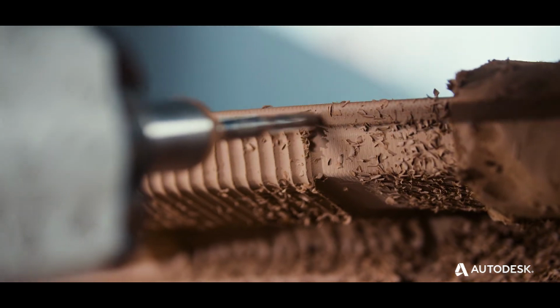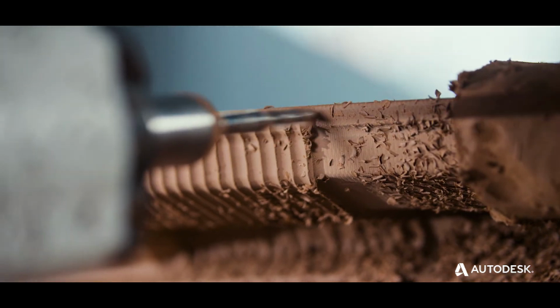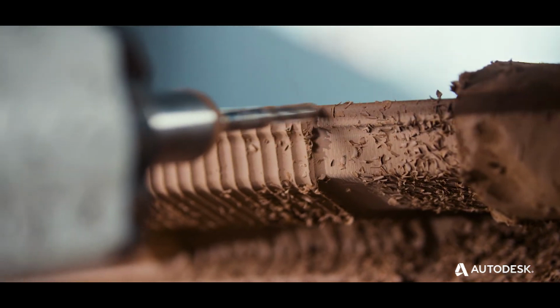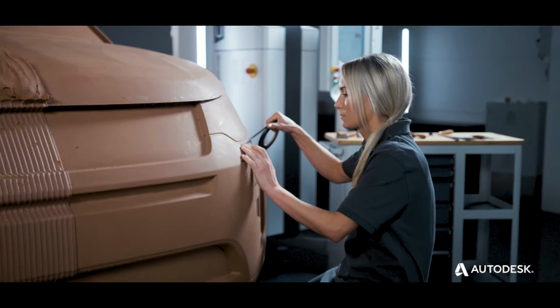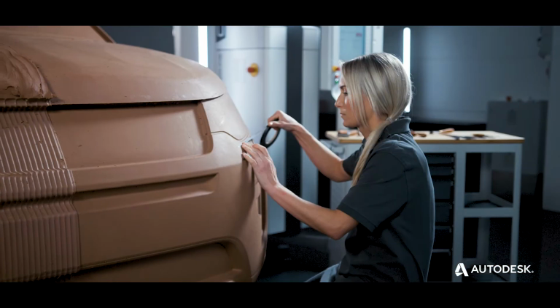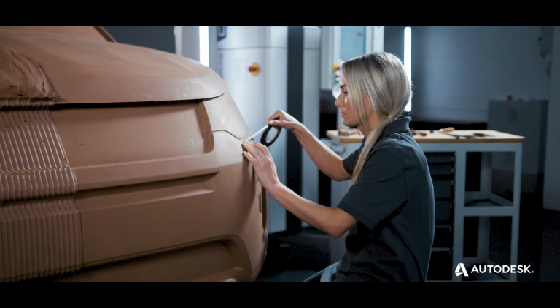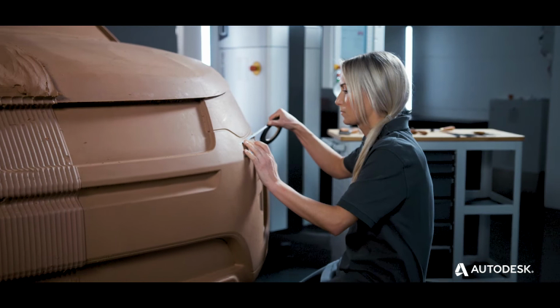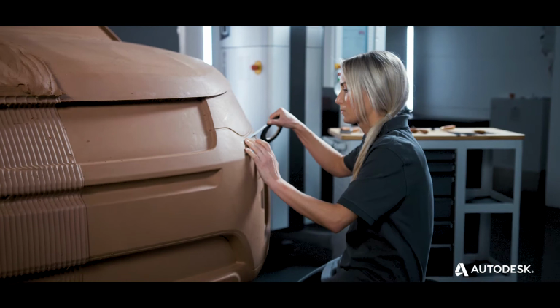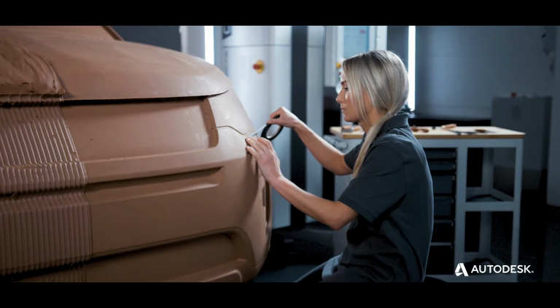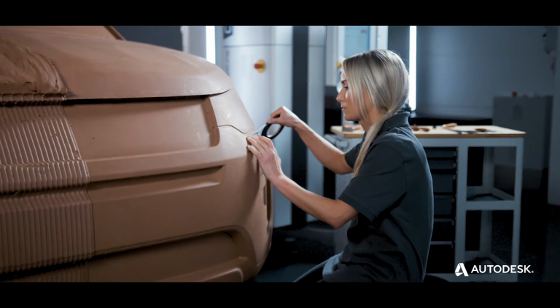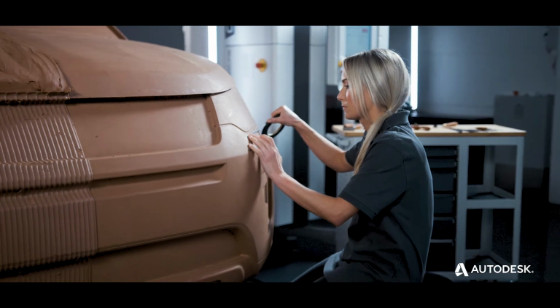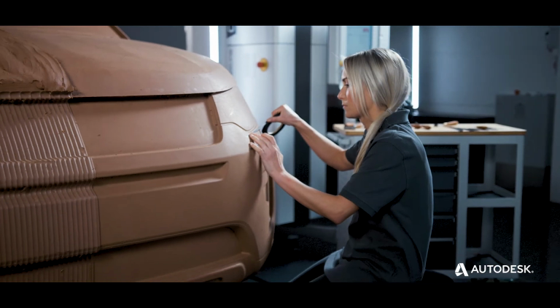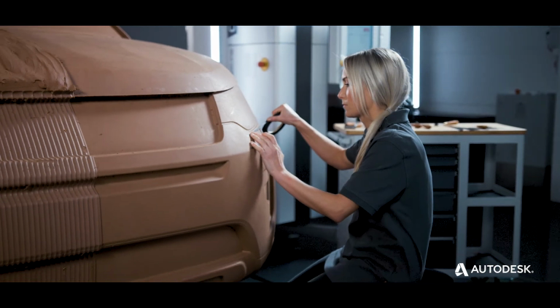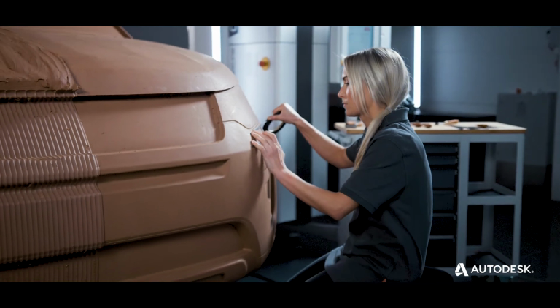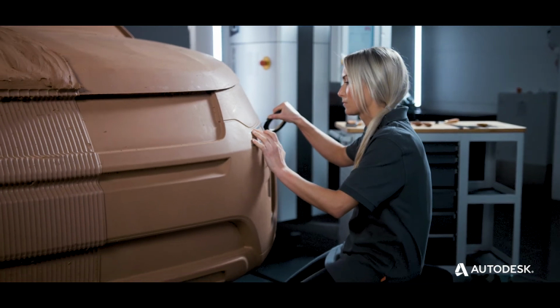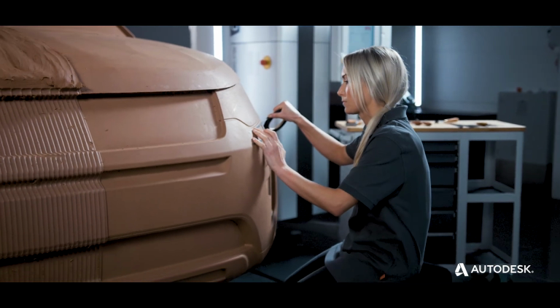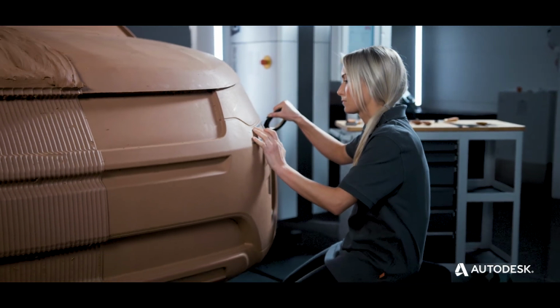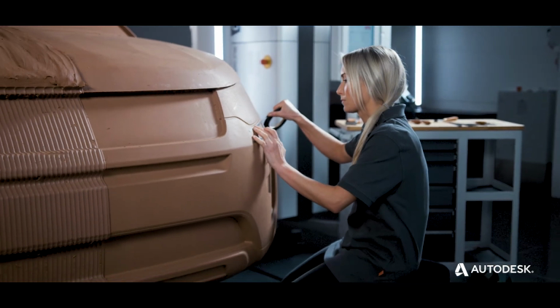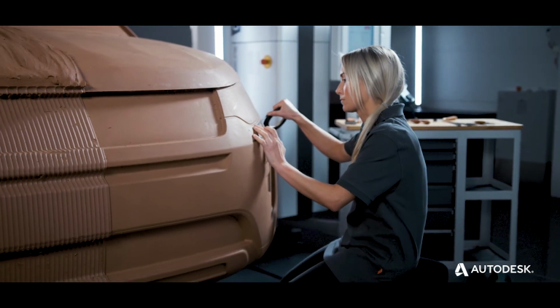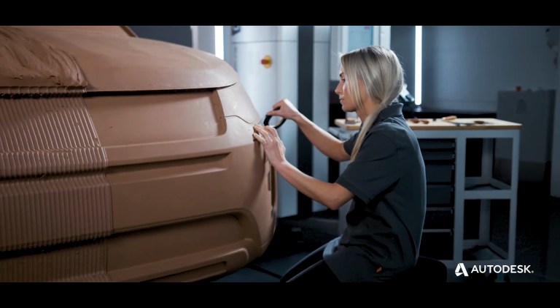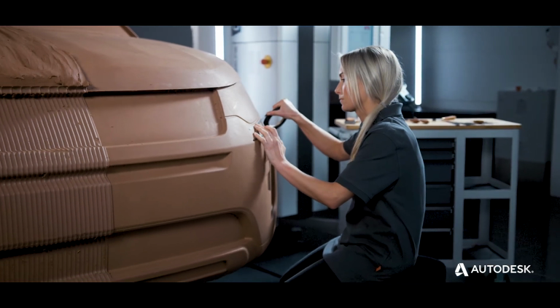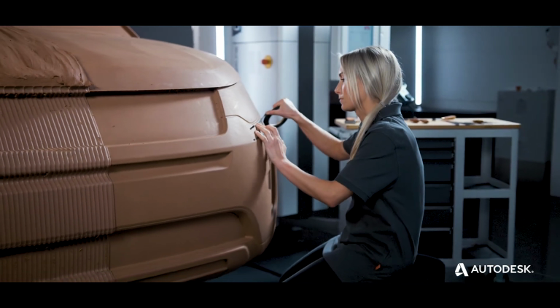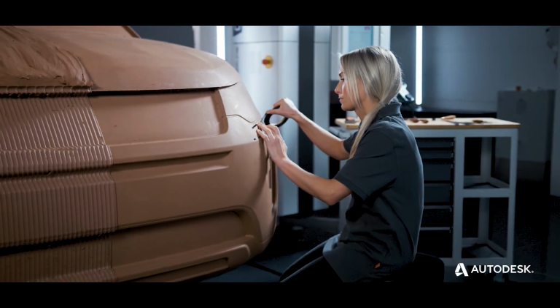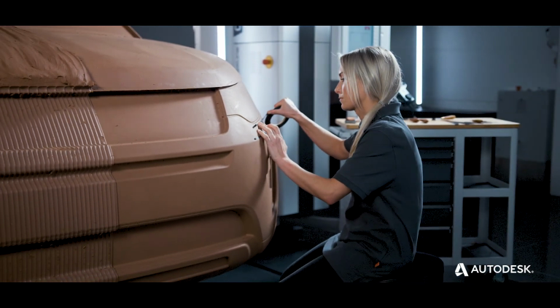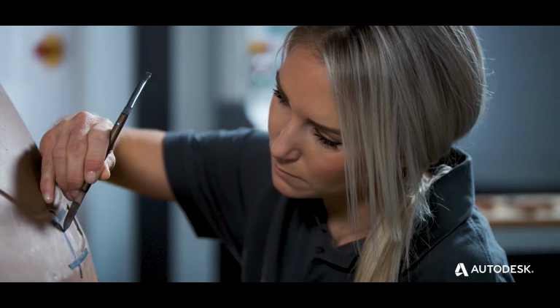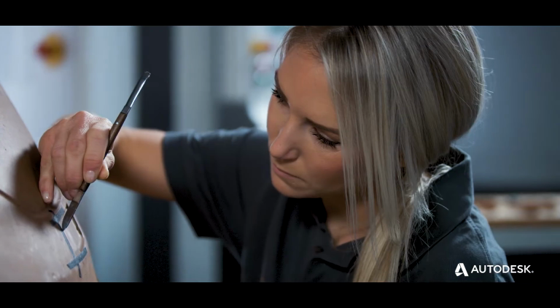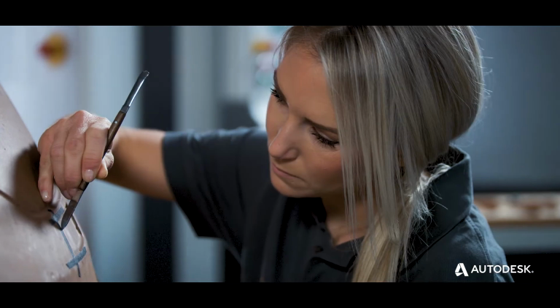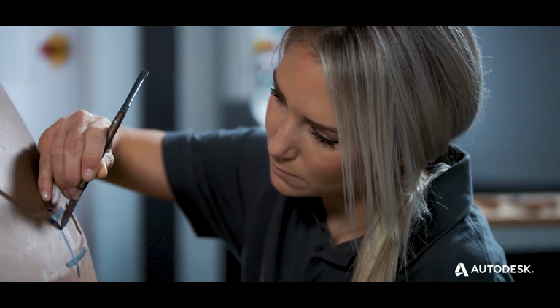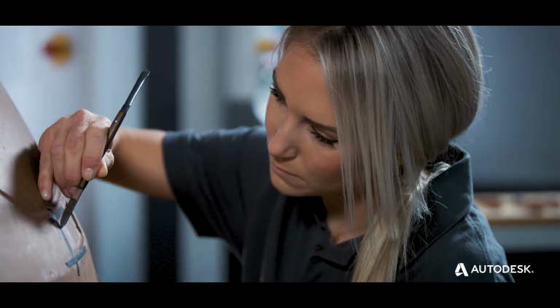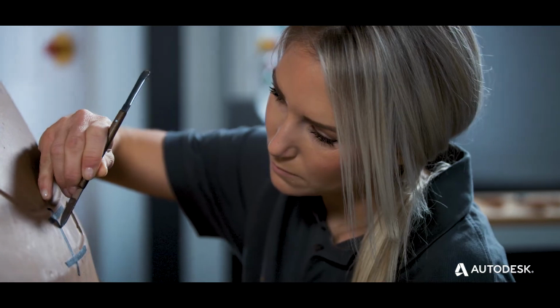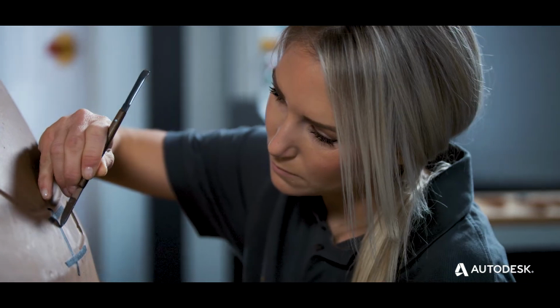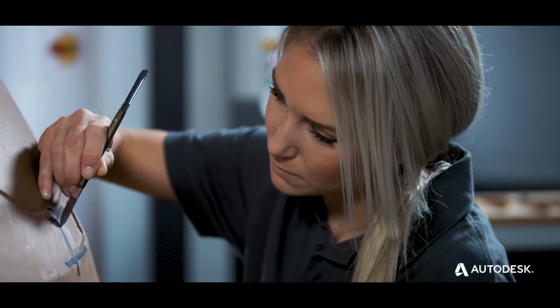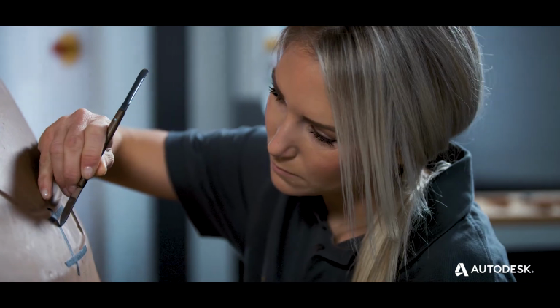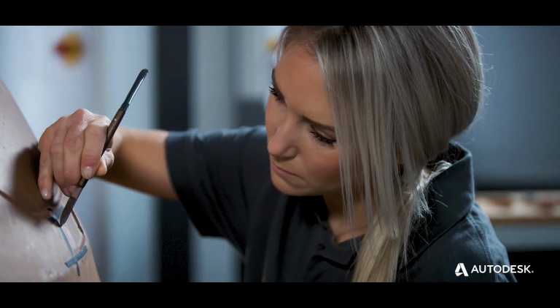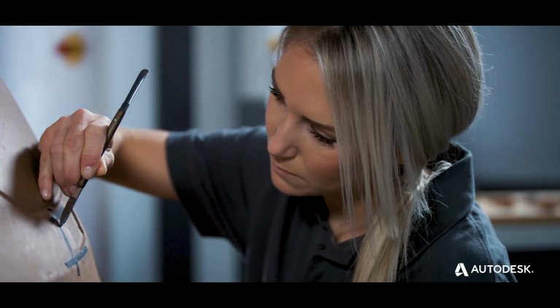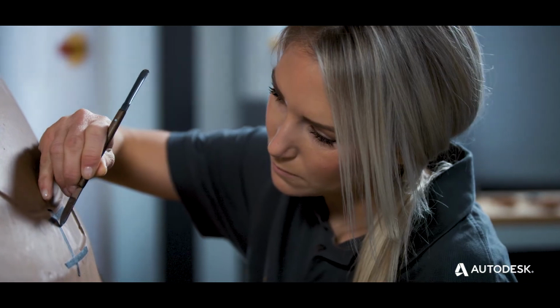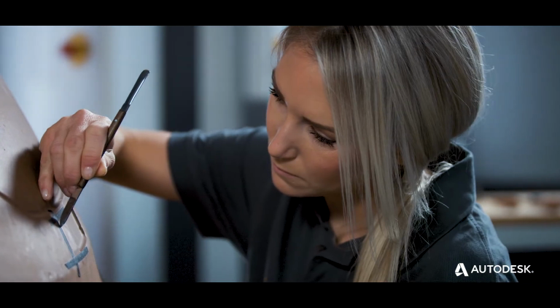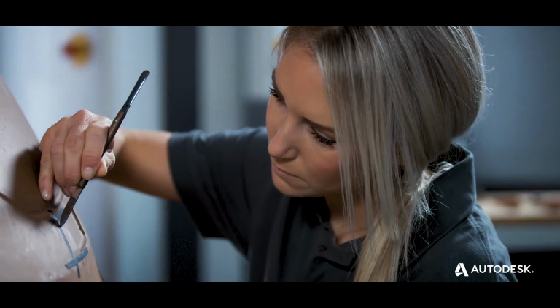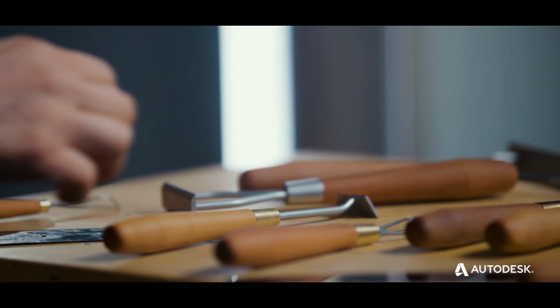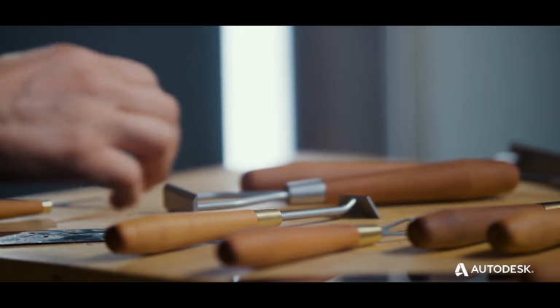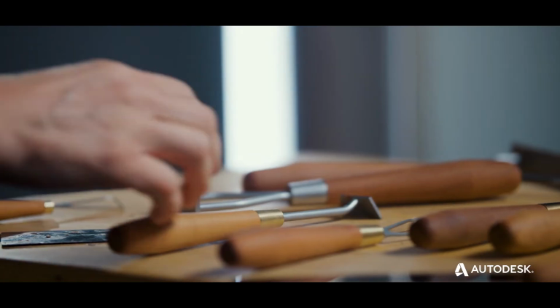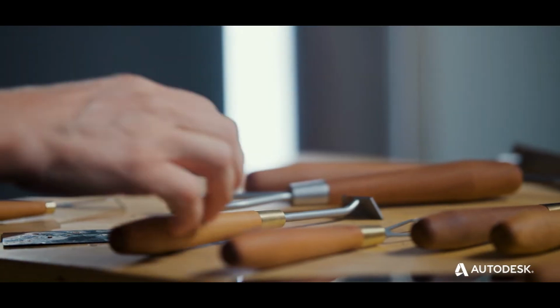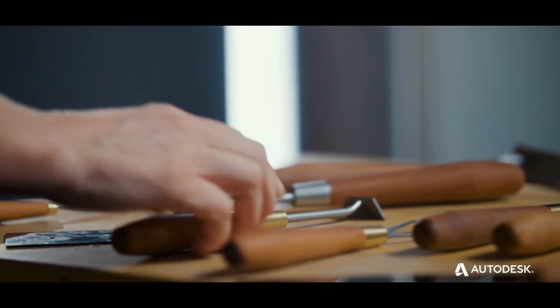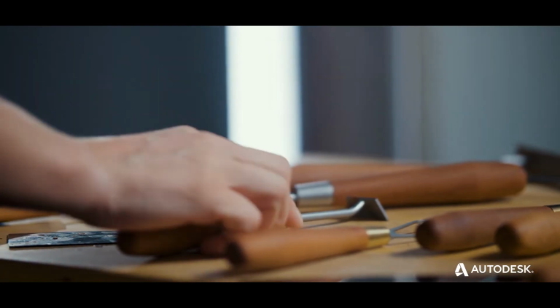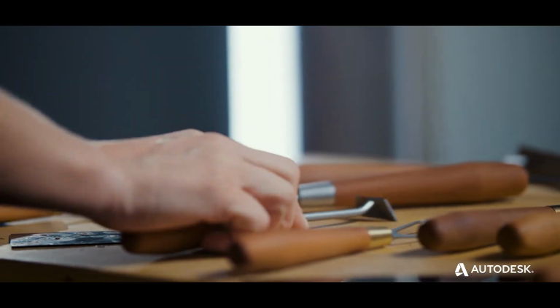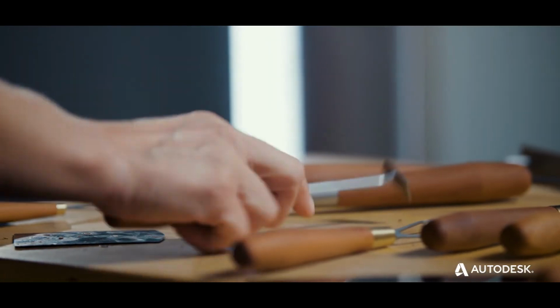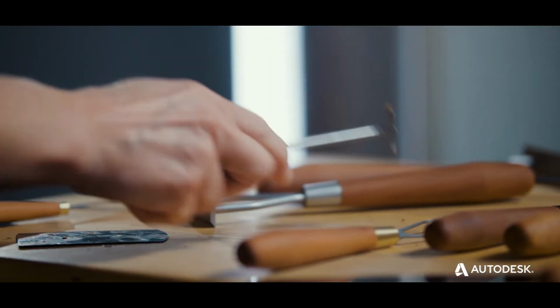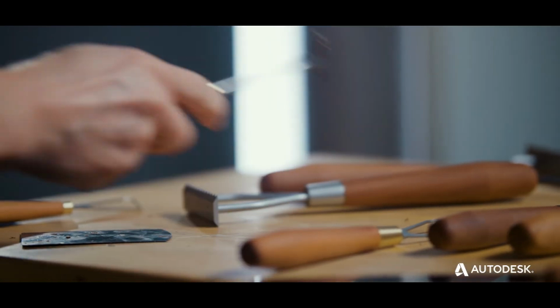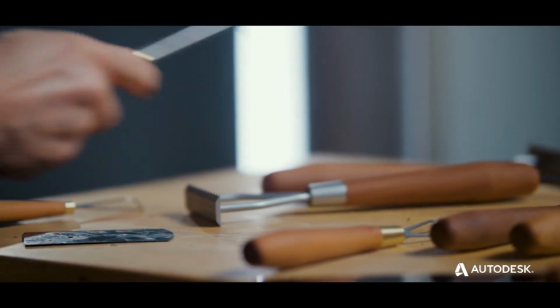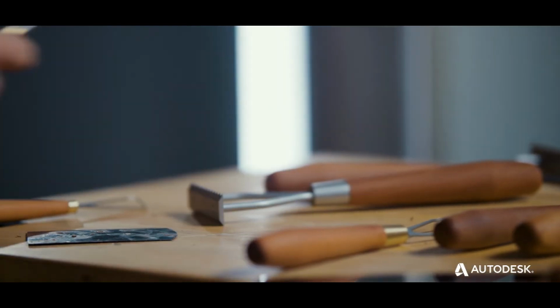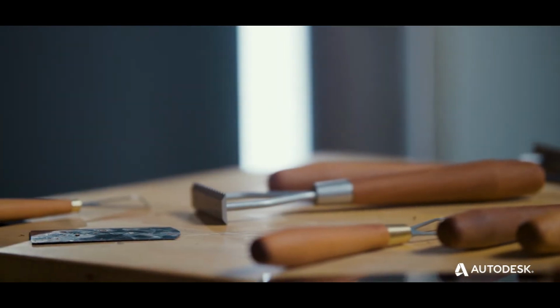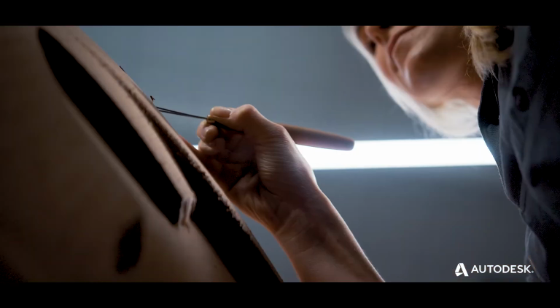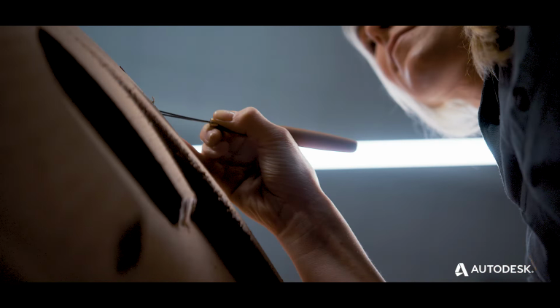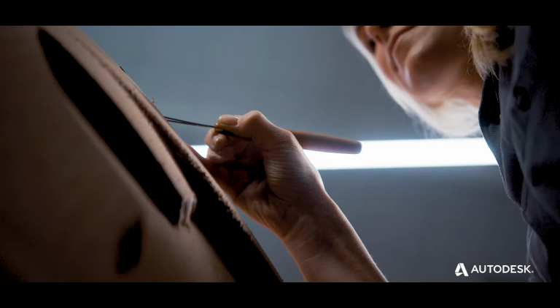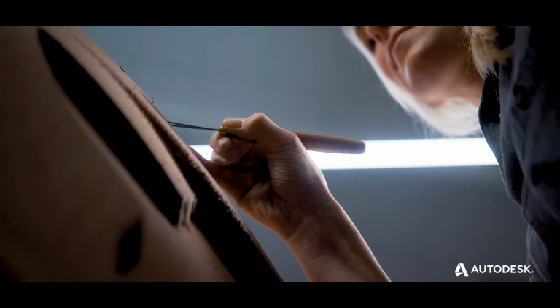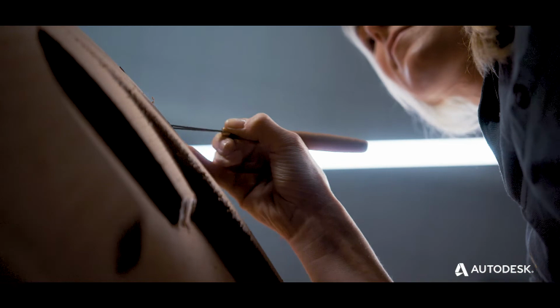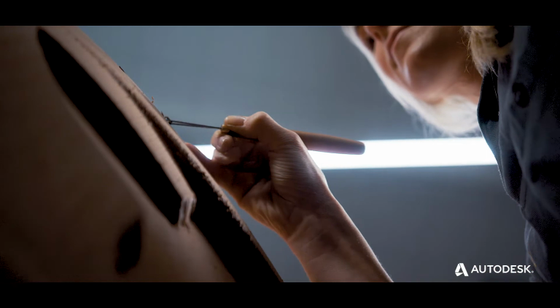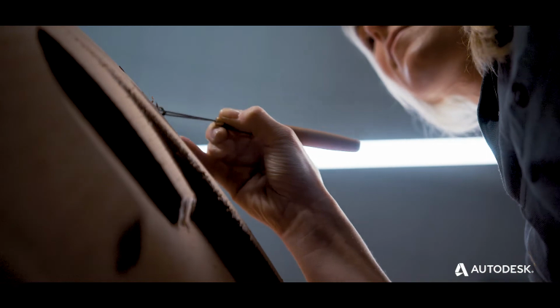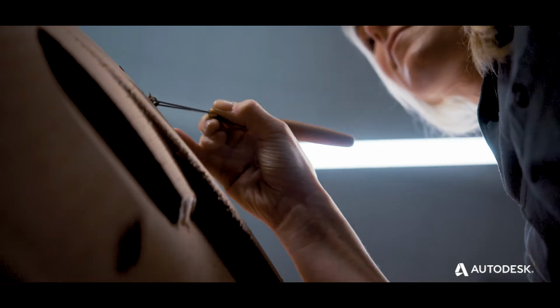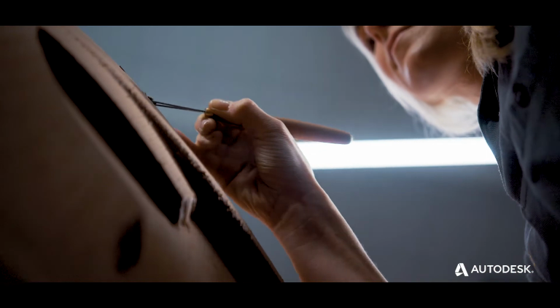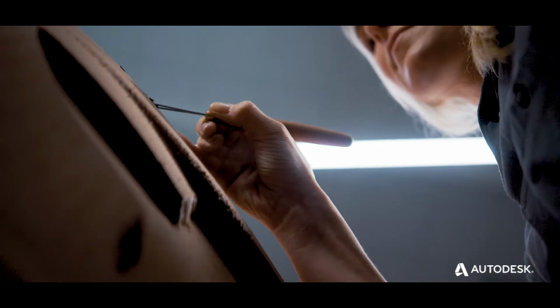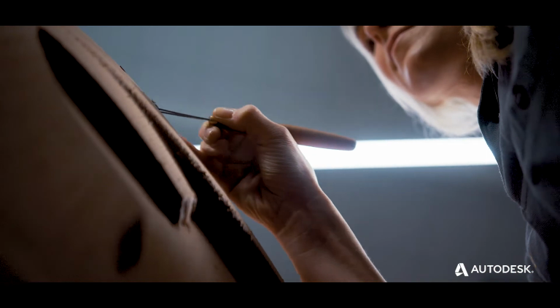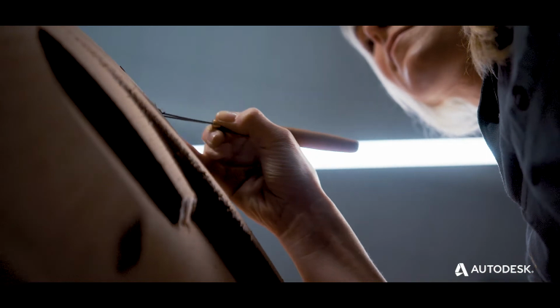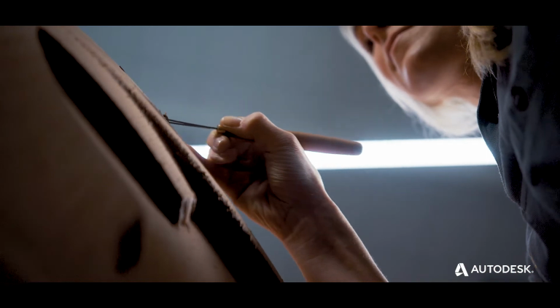This is a world where technical expertise and craftsmanship come together. These tools bring the designs to life.